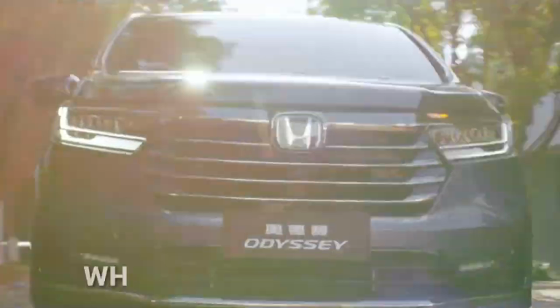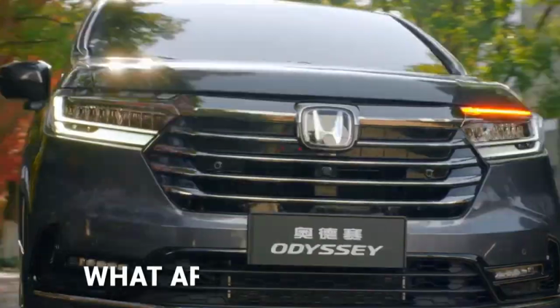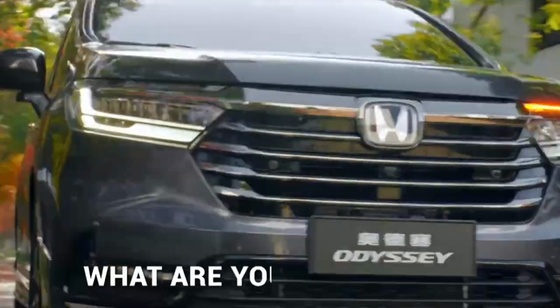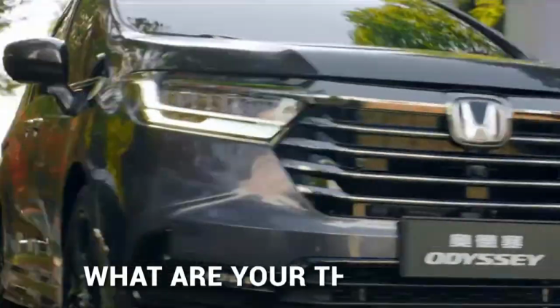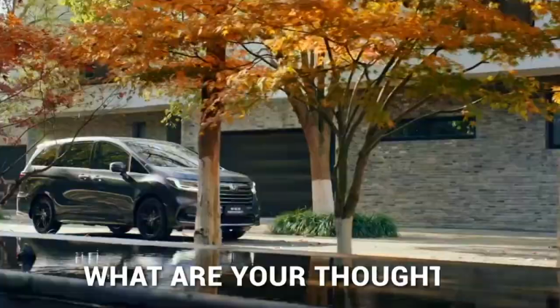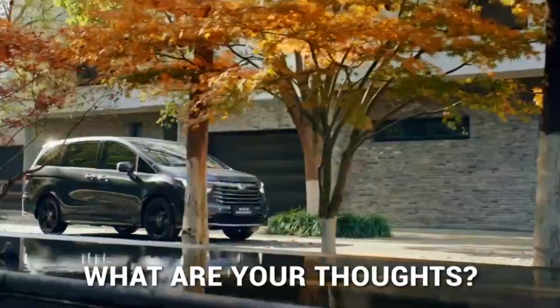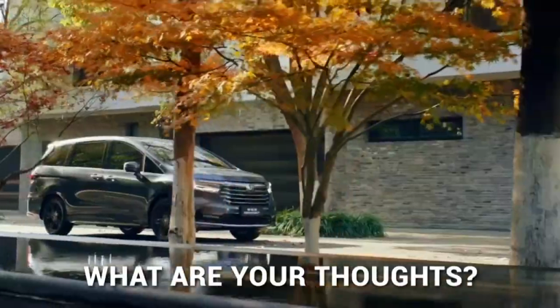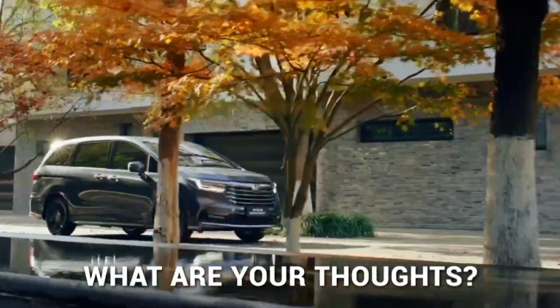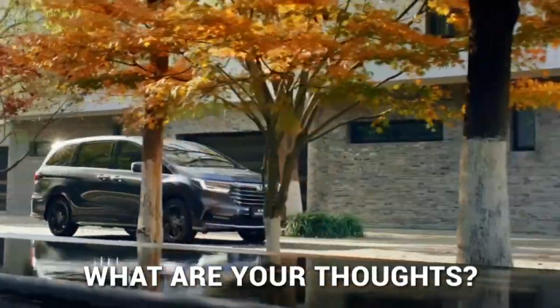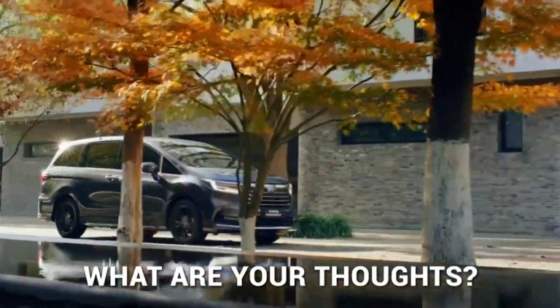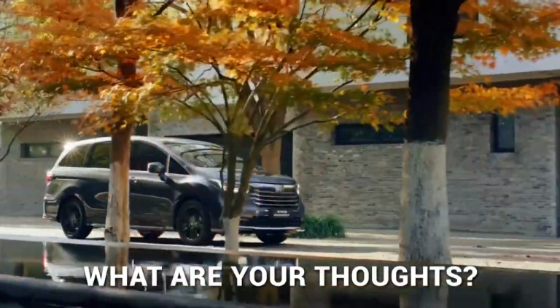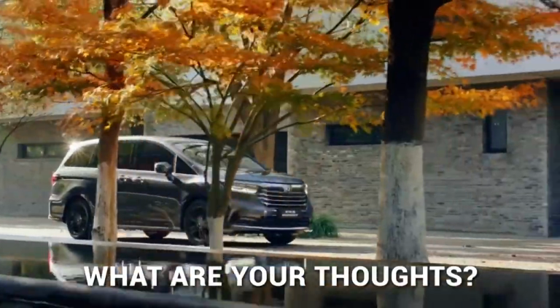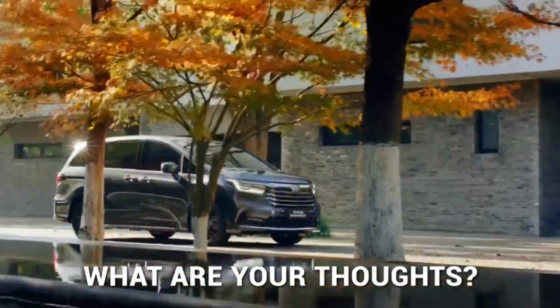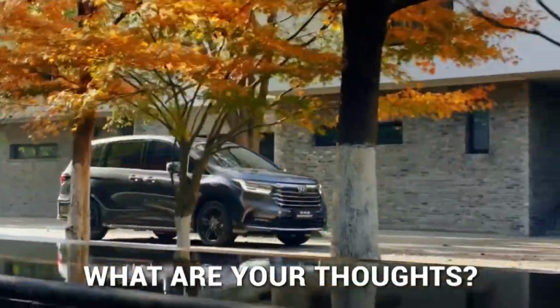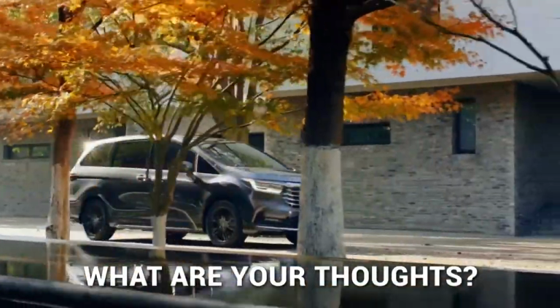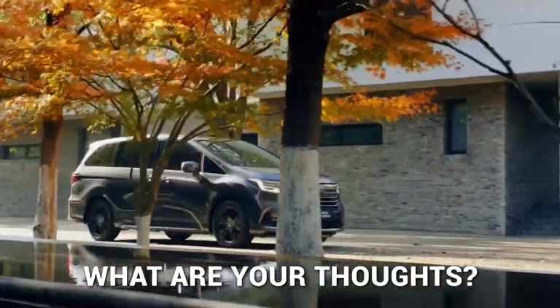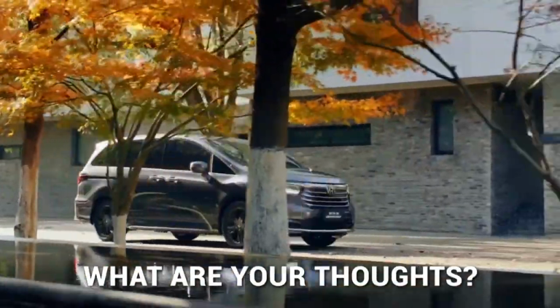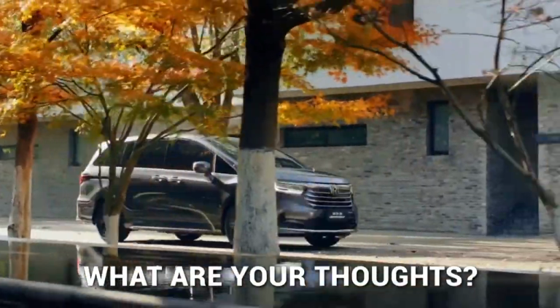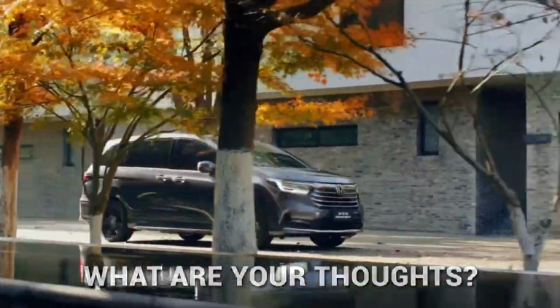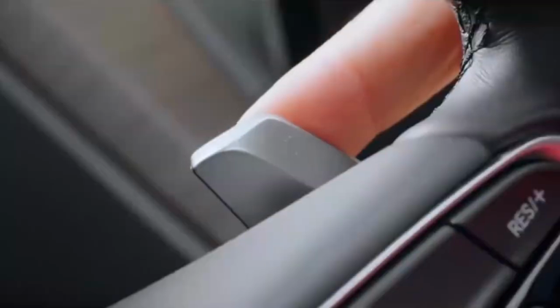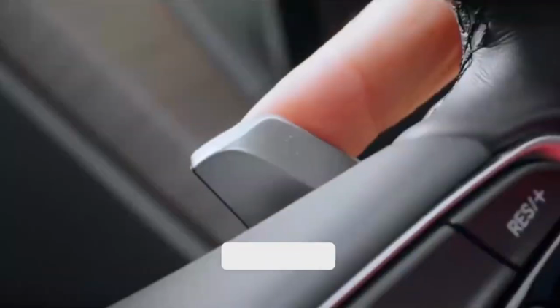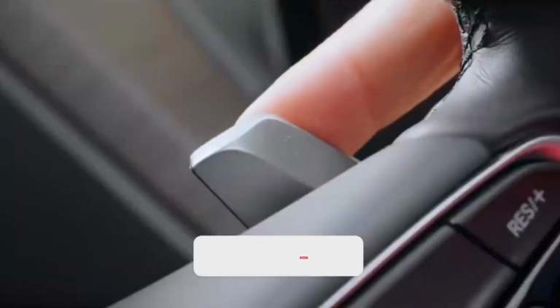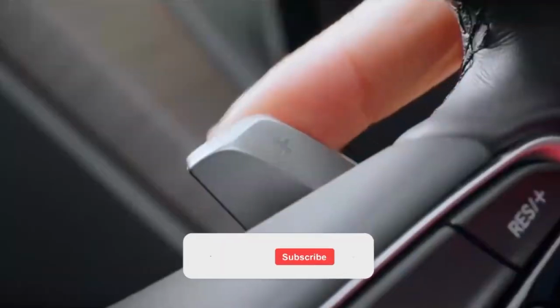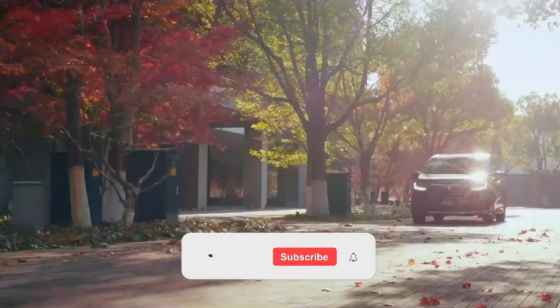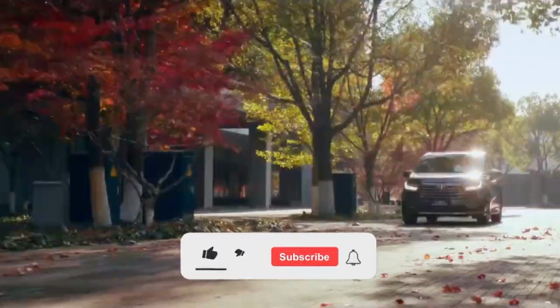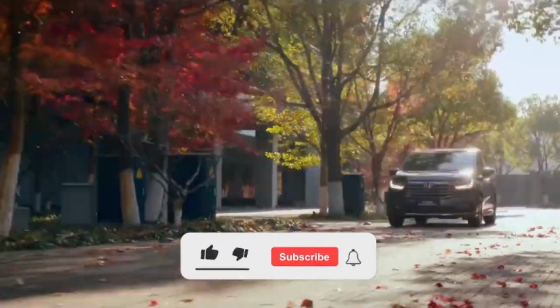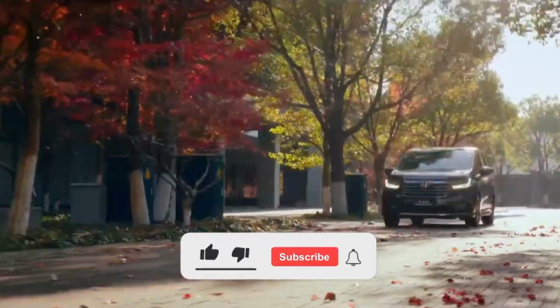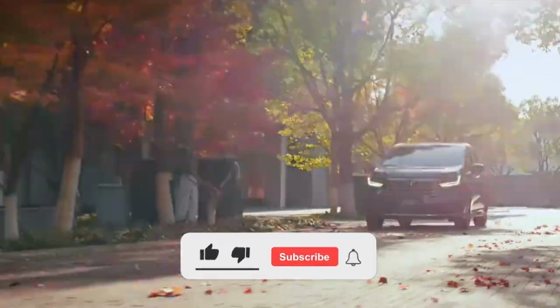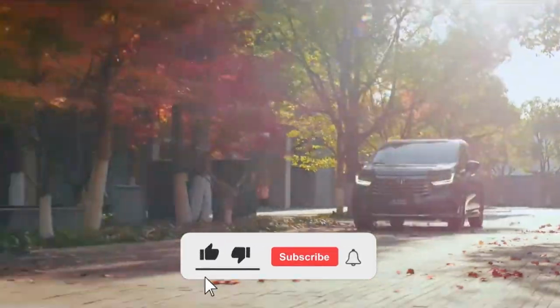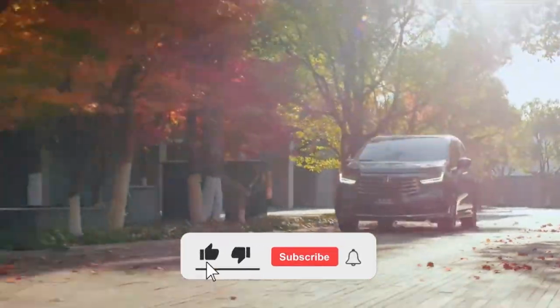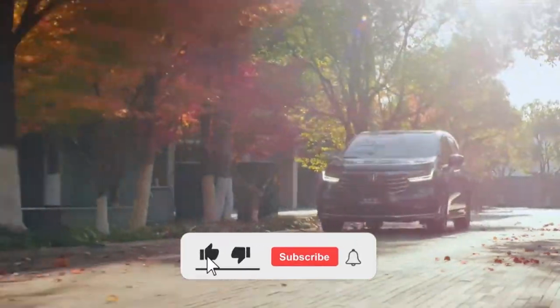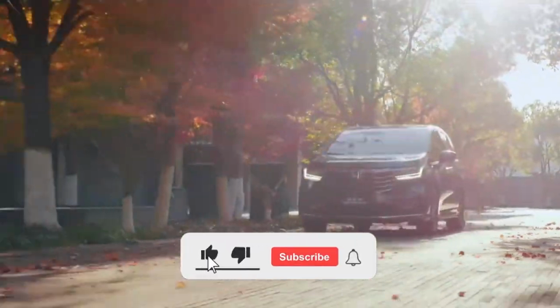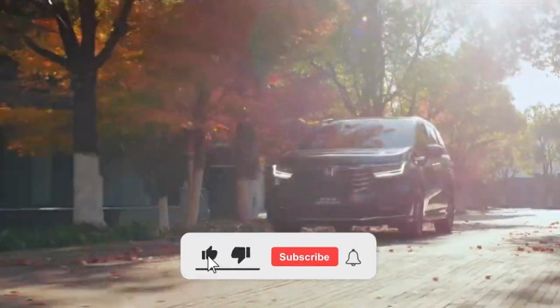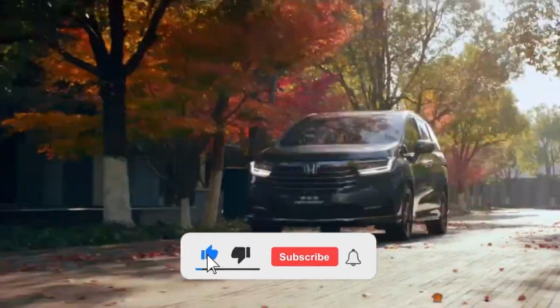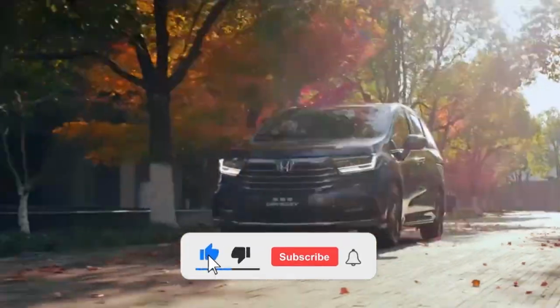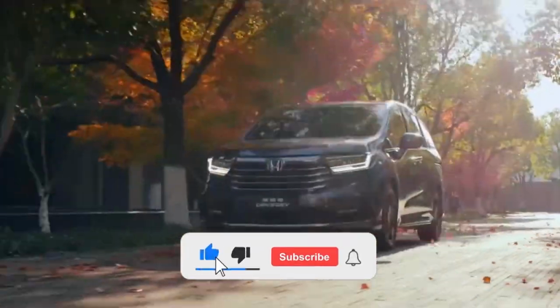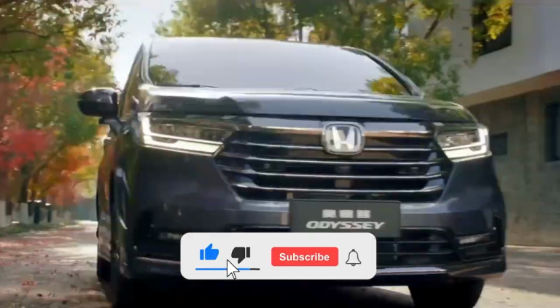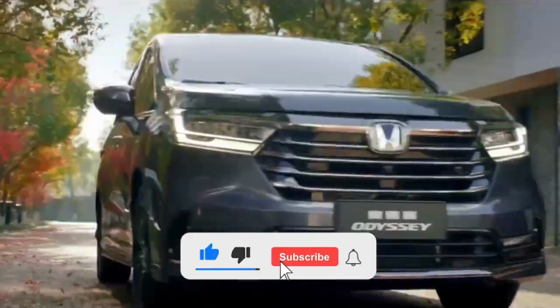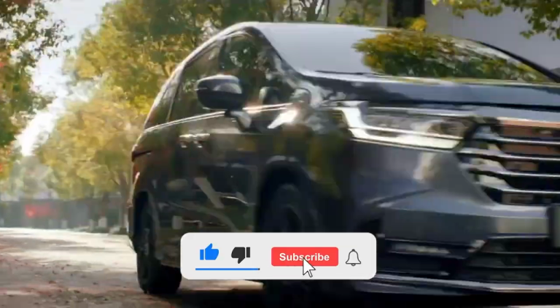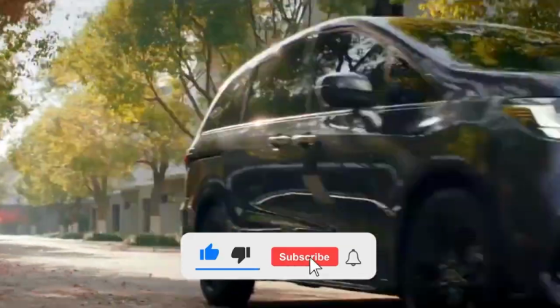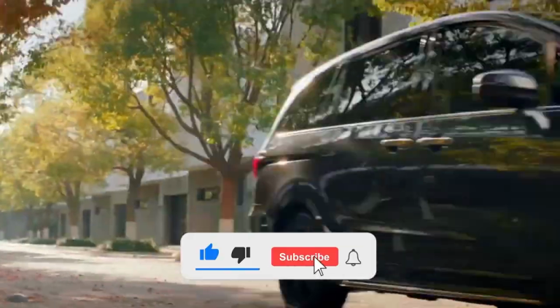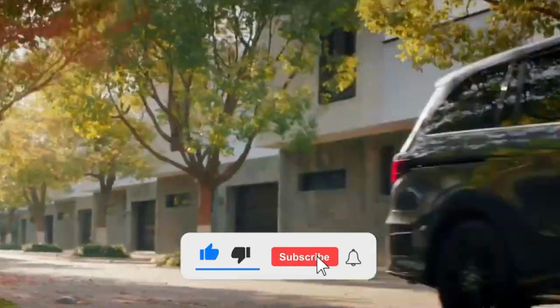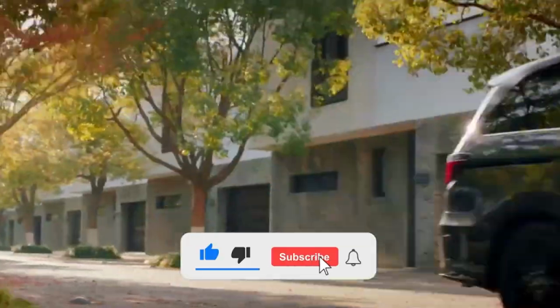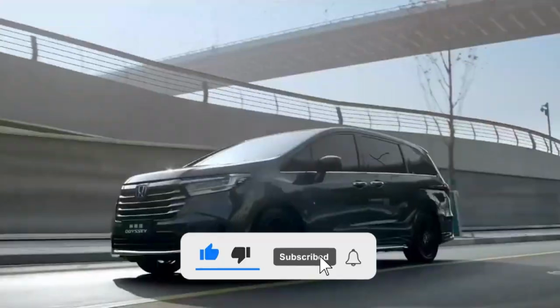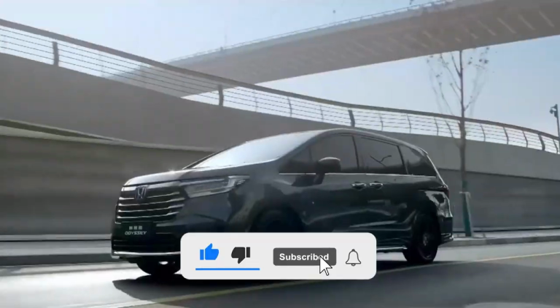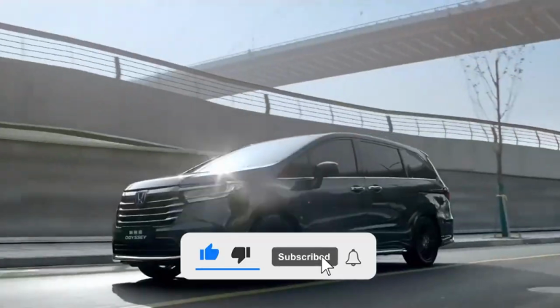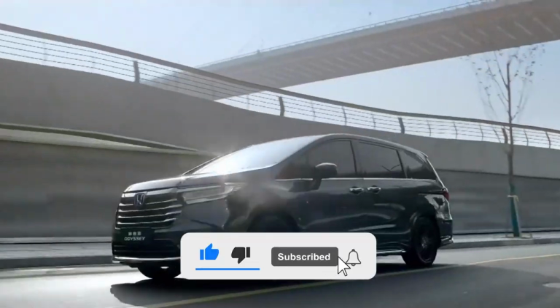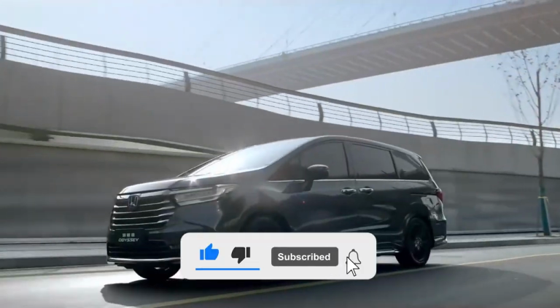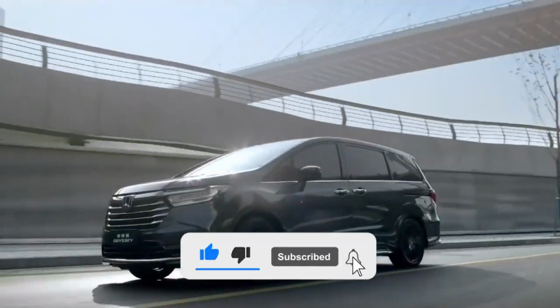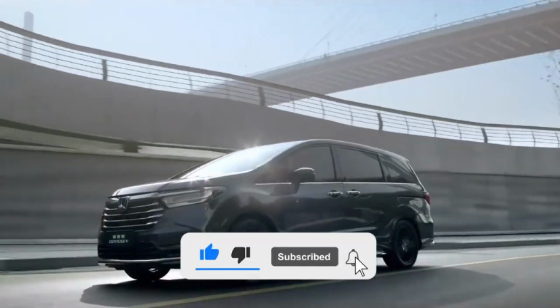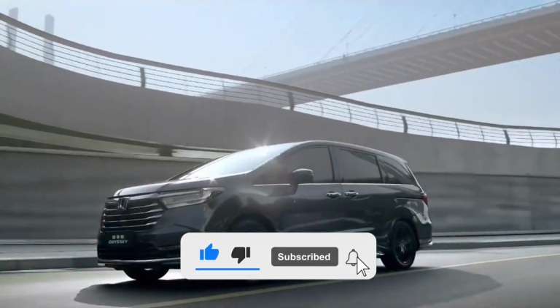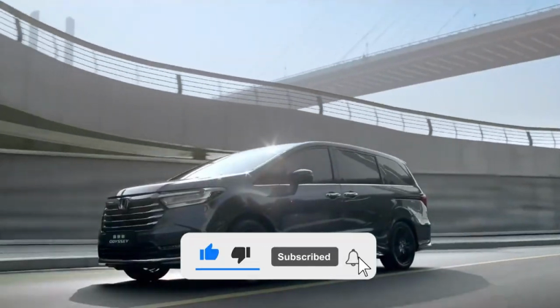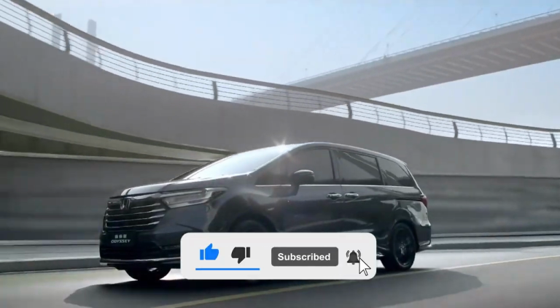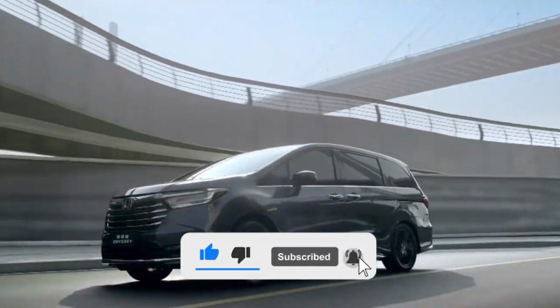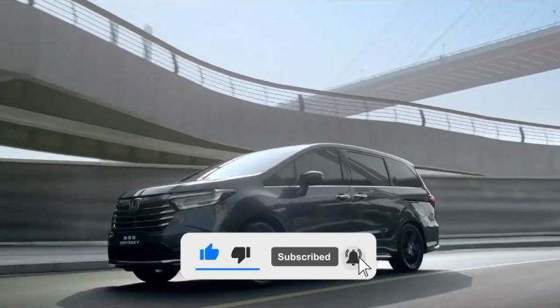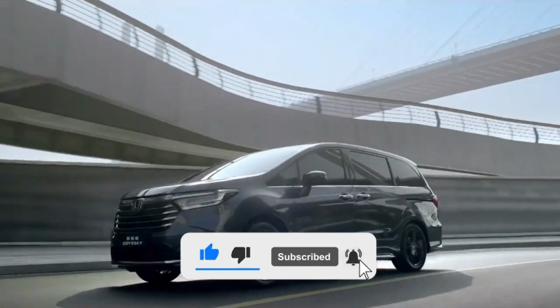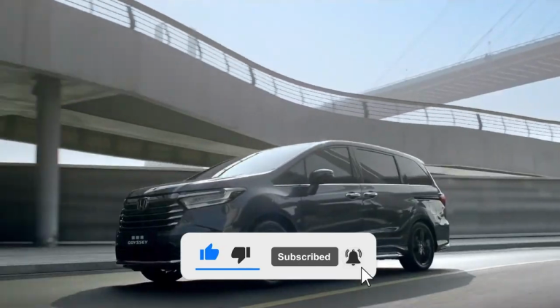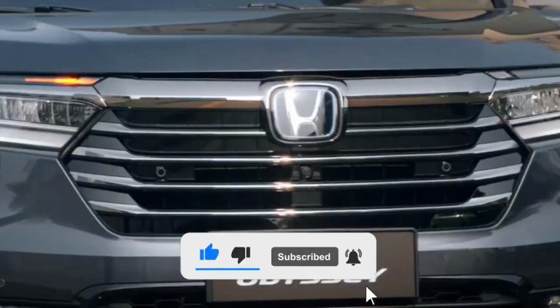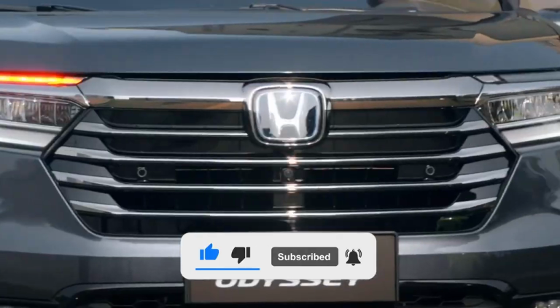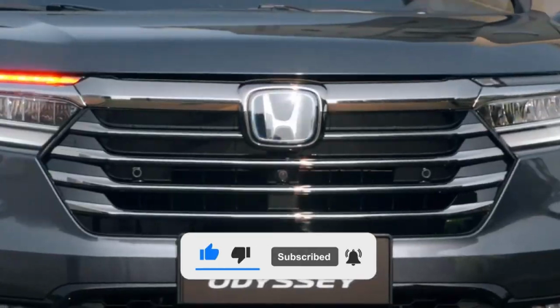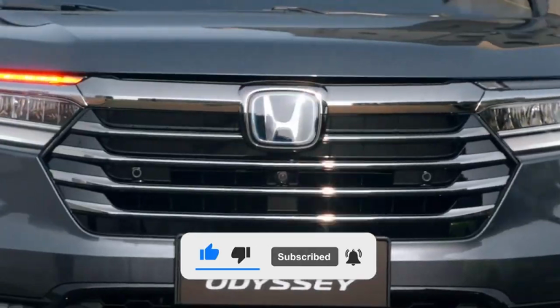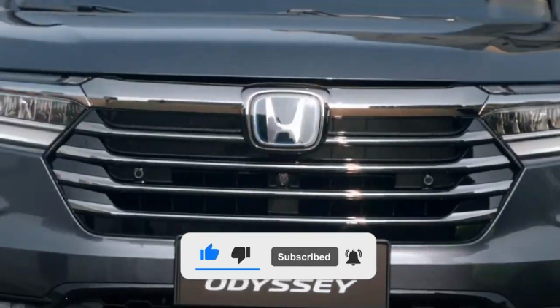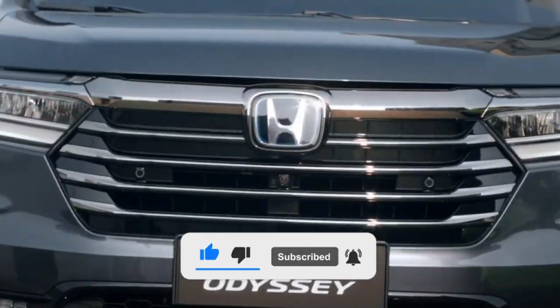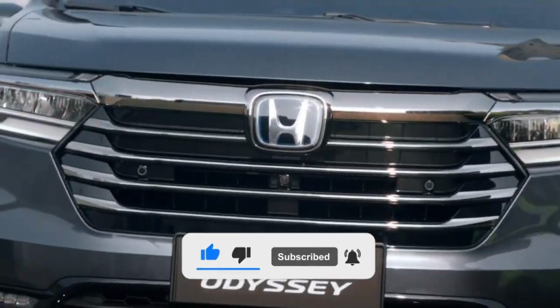What are your thoughts on the all-new Honda Odyssey 2023? Let us know in the comment section down below. Bye for now!